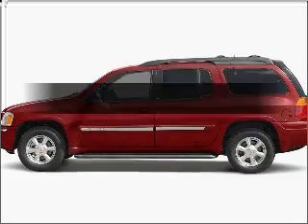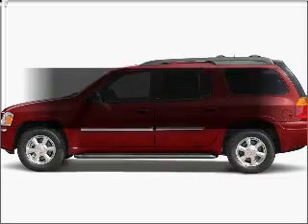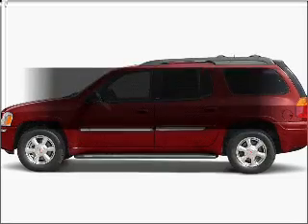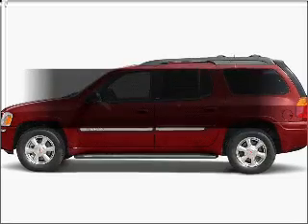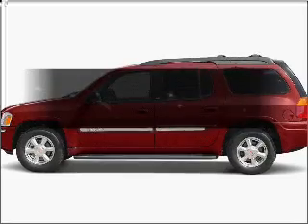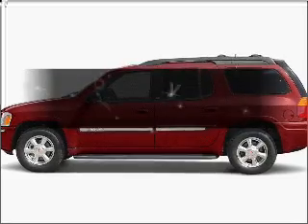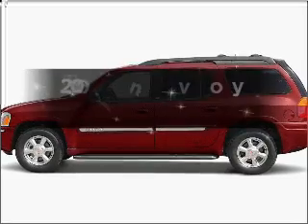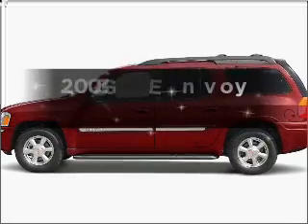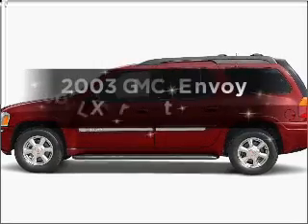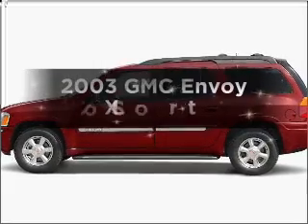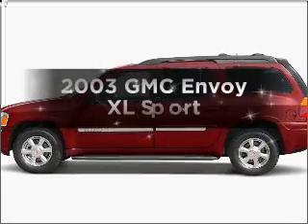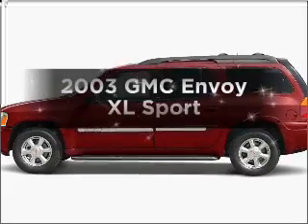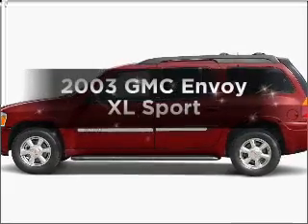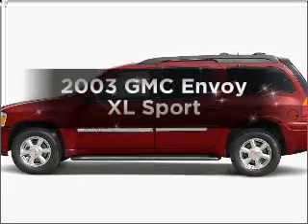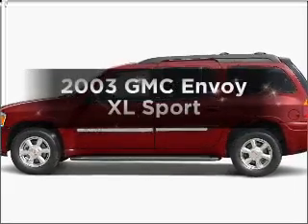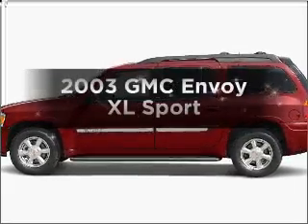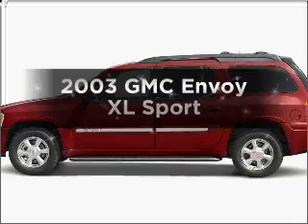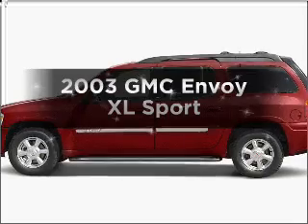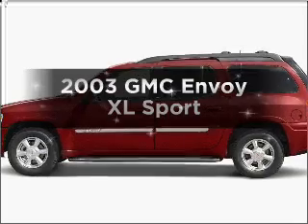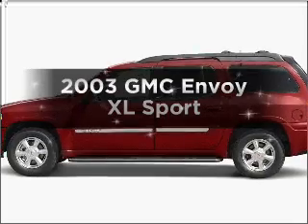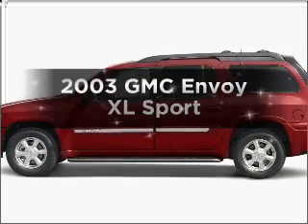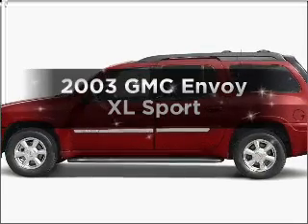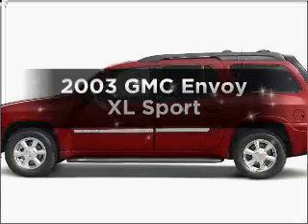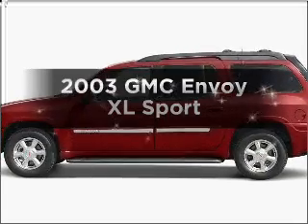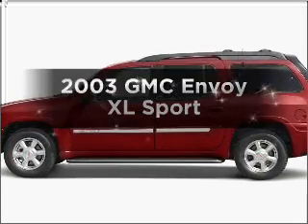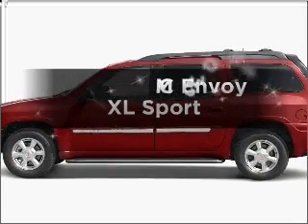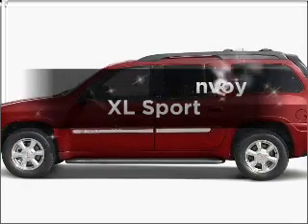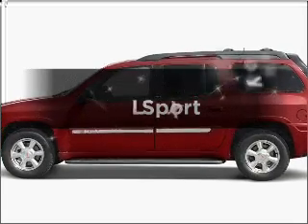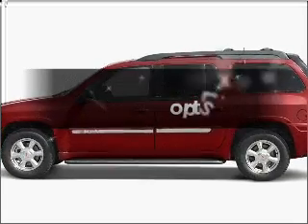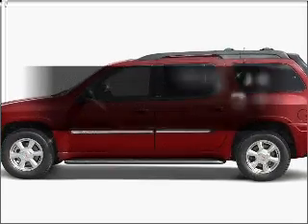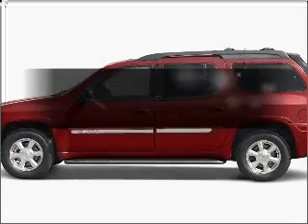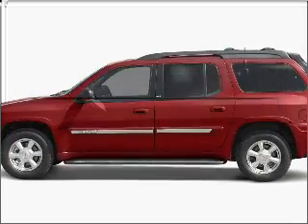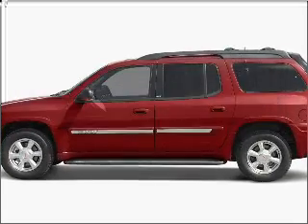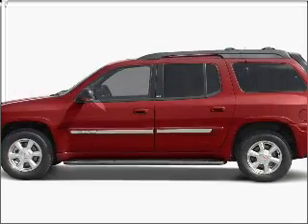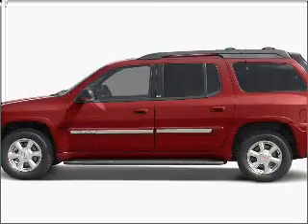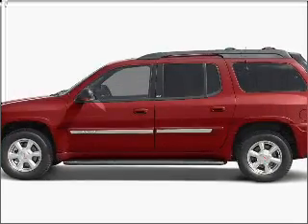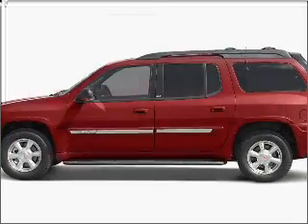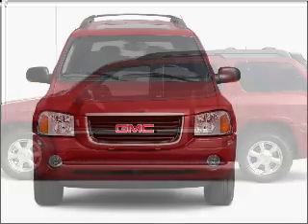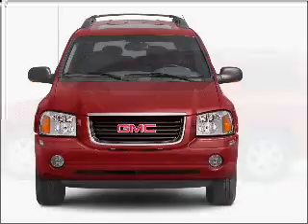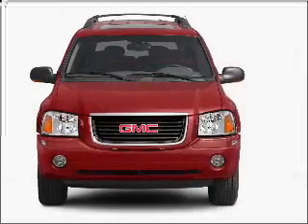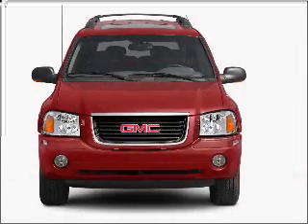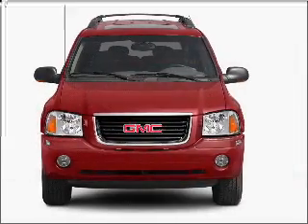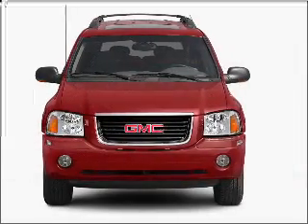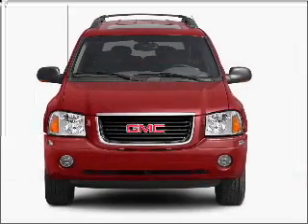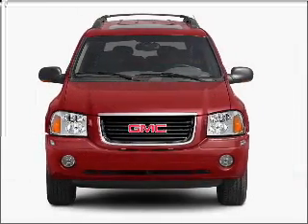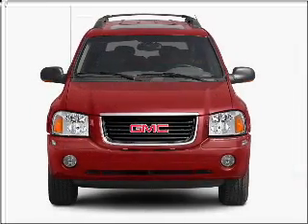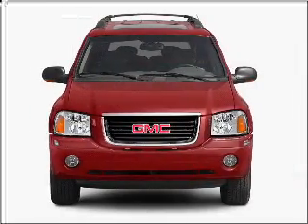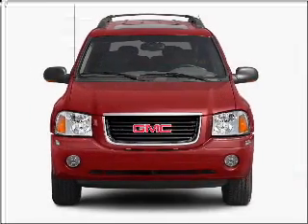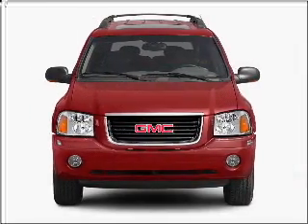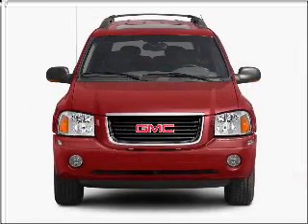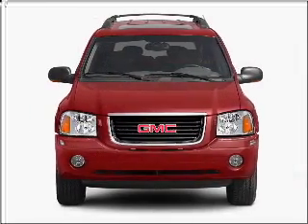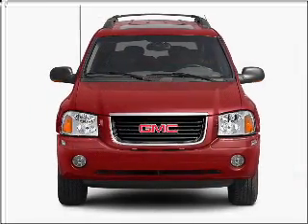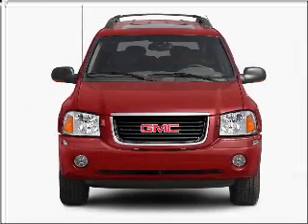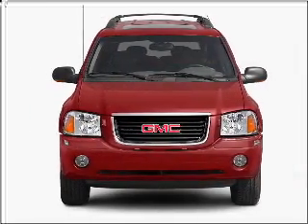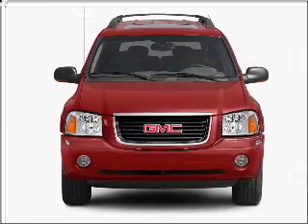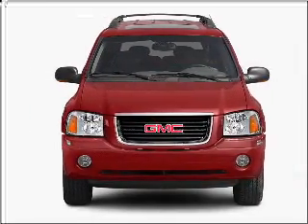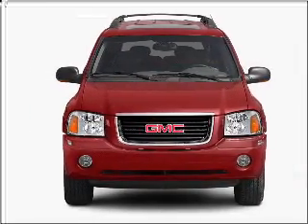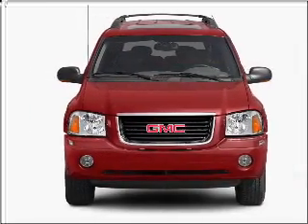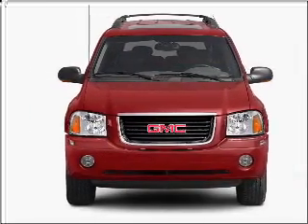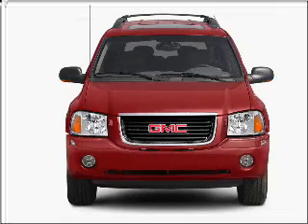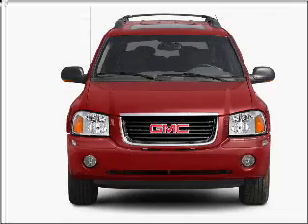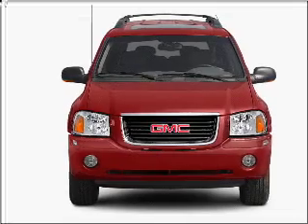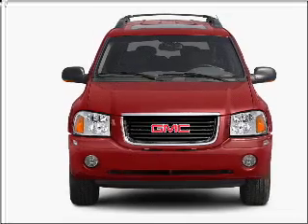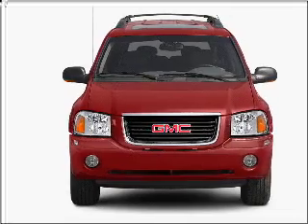Get noticed in this 2003 GMC Envoy XL. Everything you need under one roof with this great vehicle.